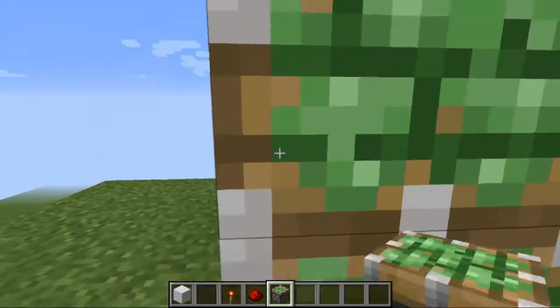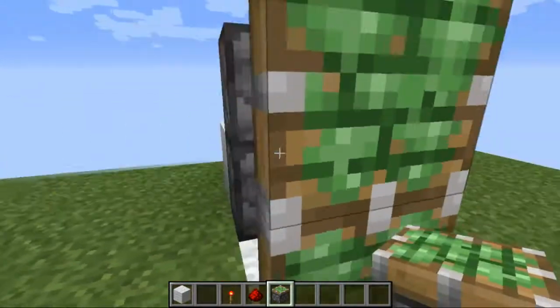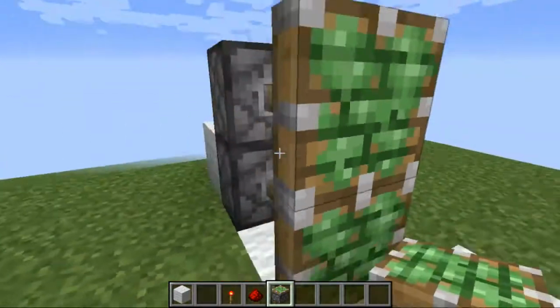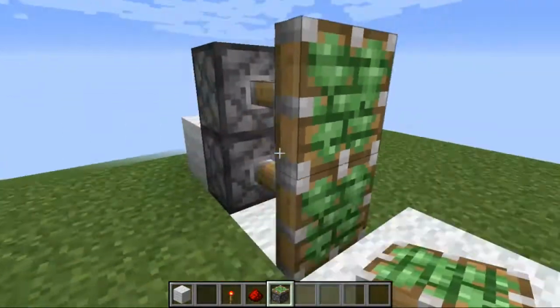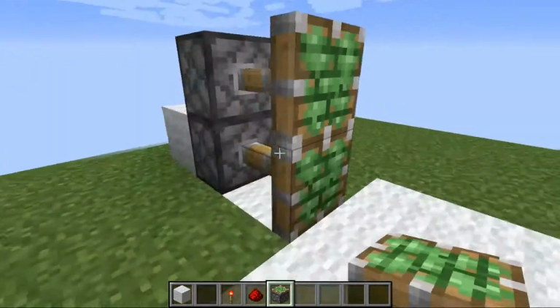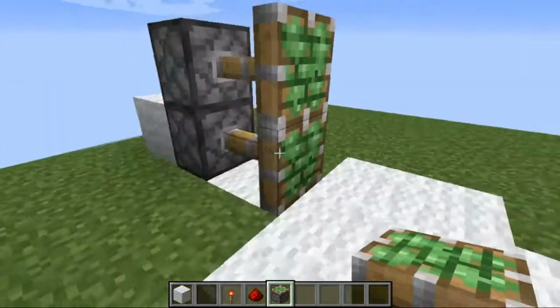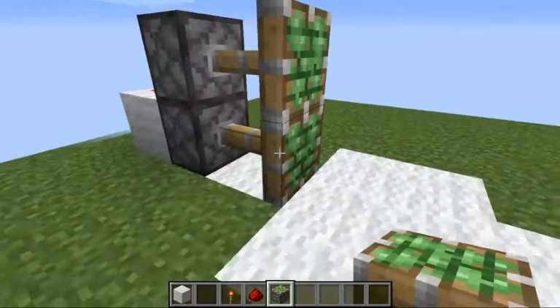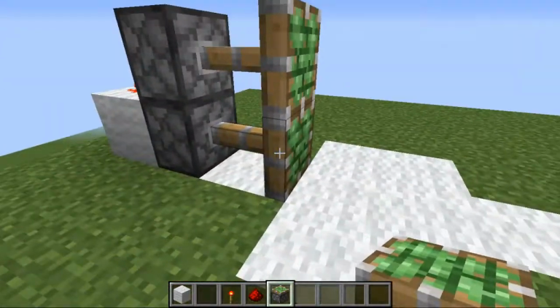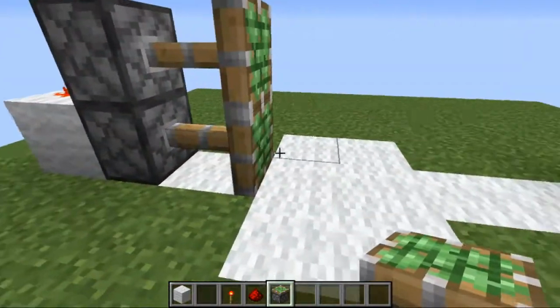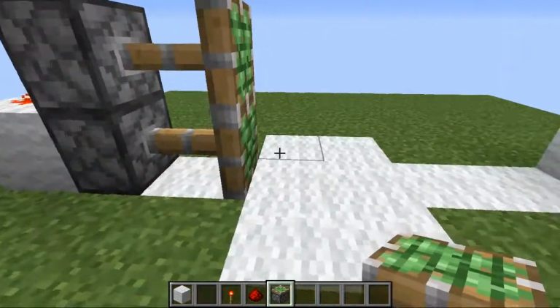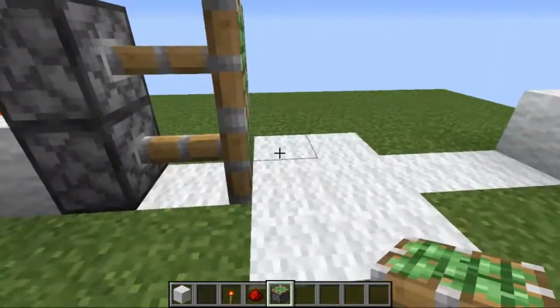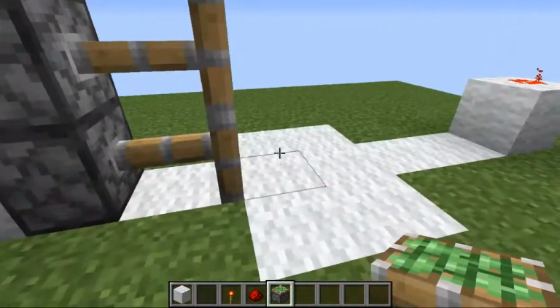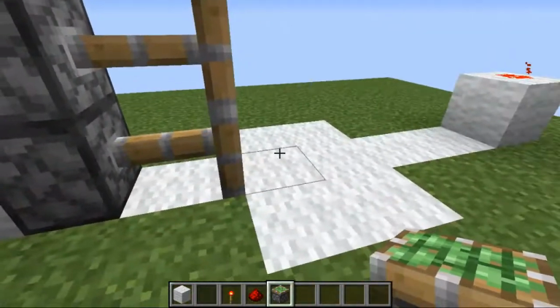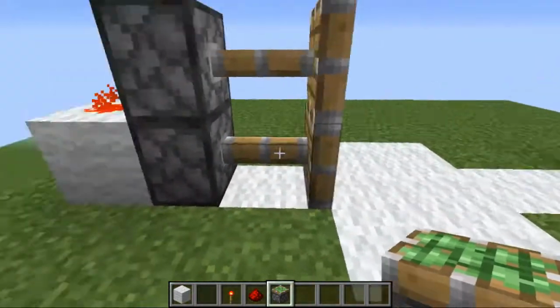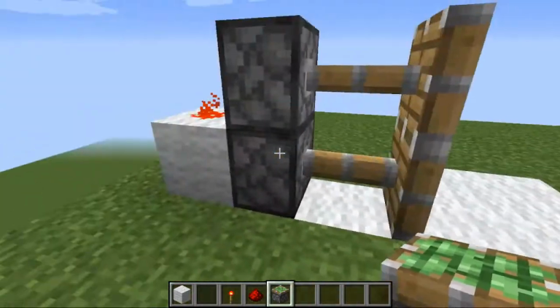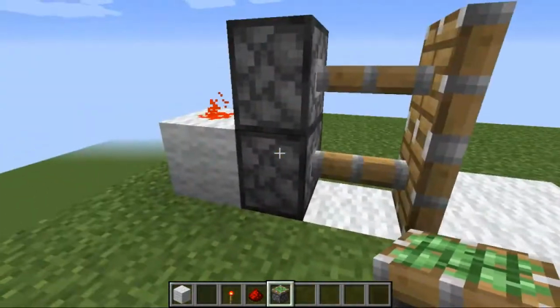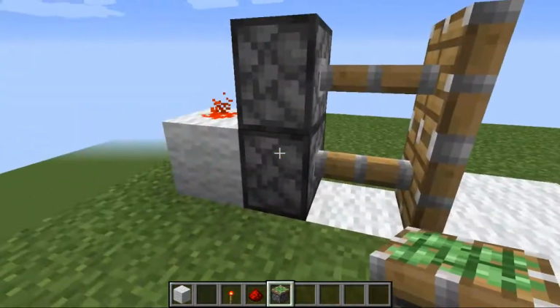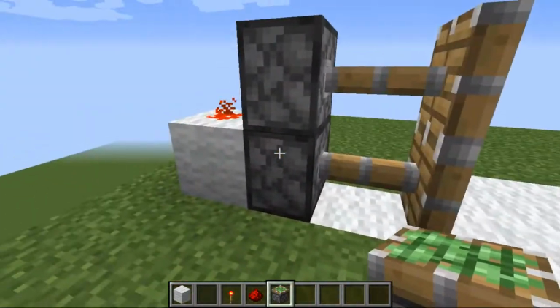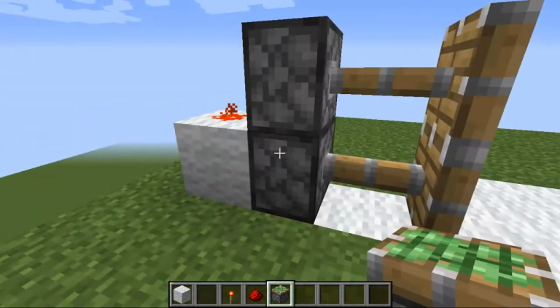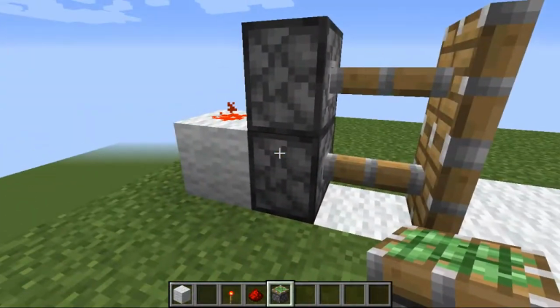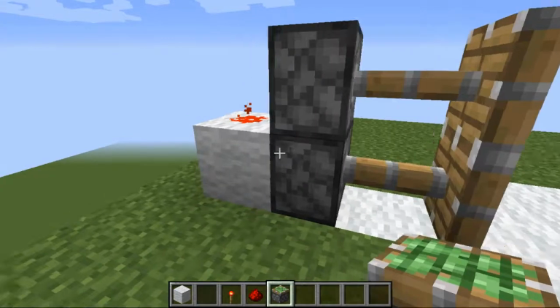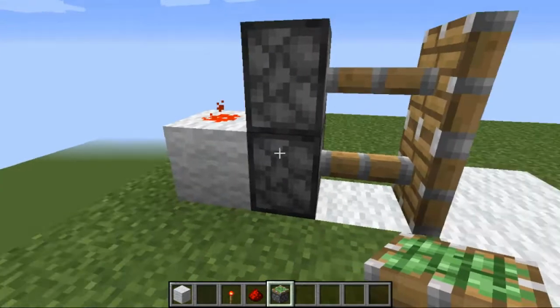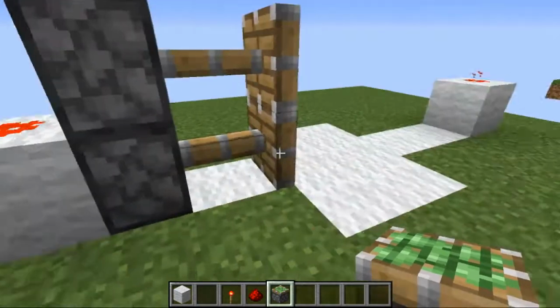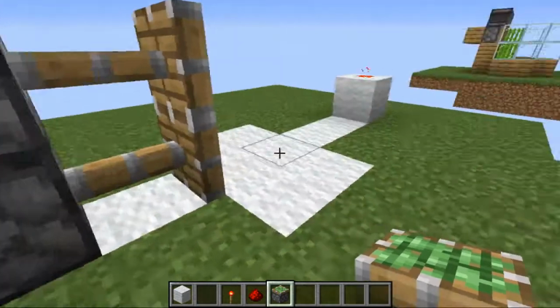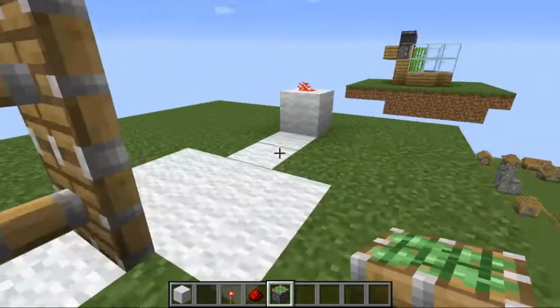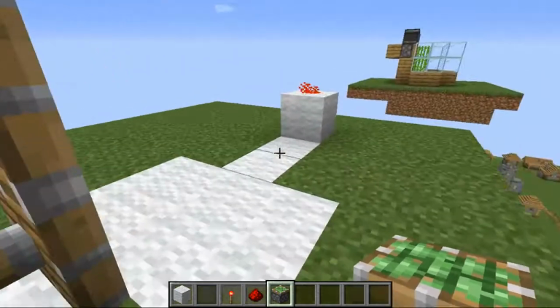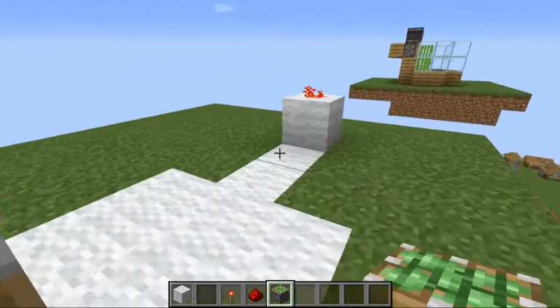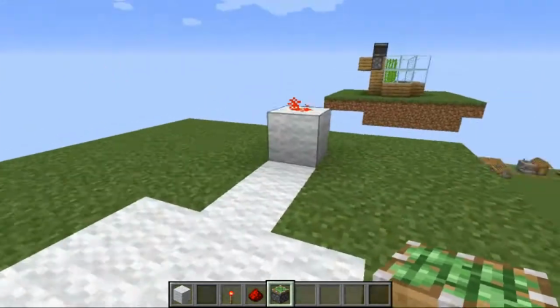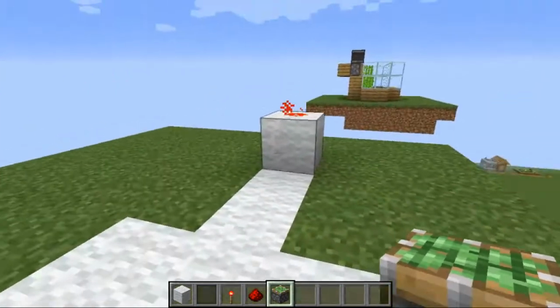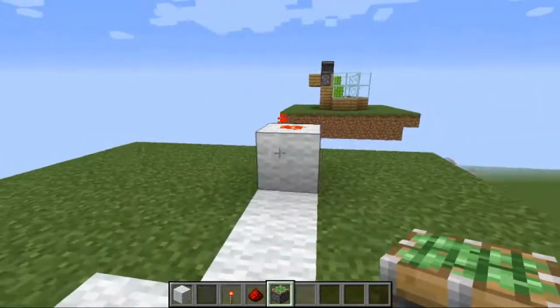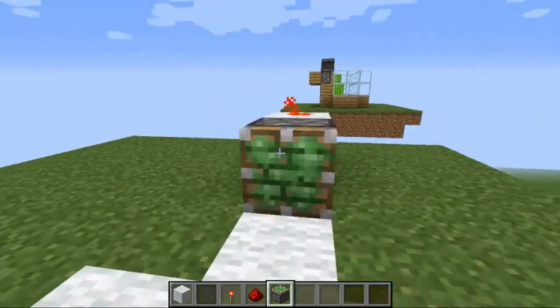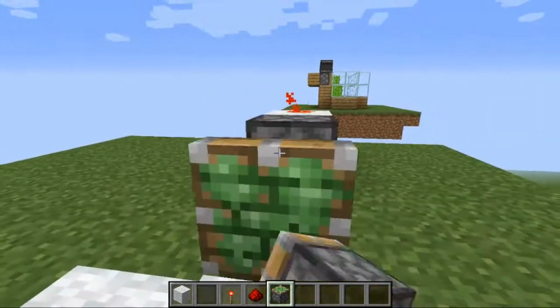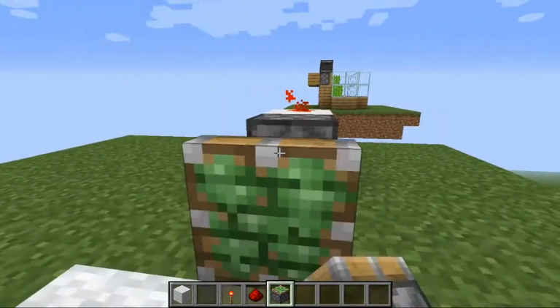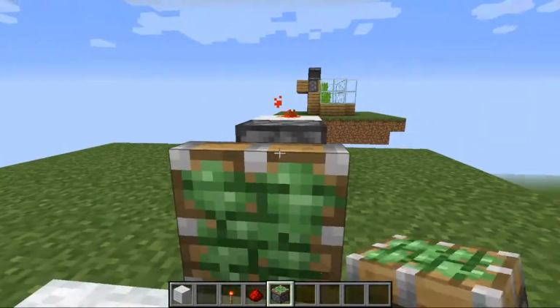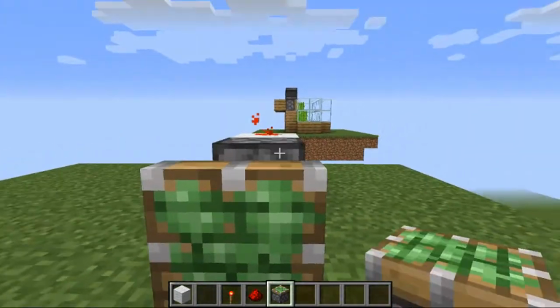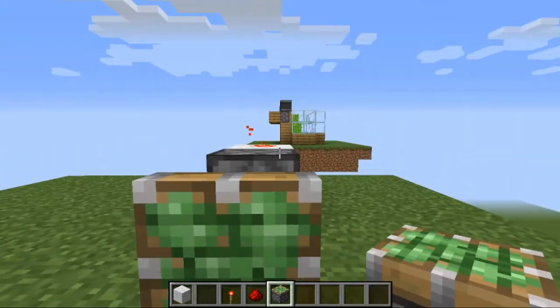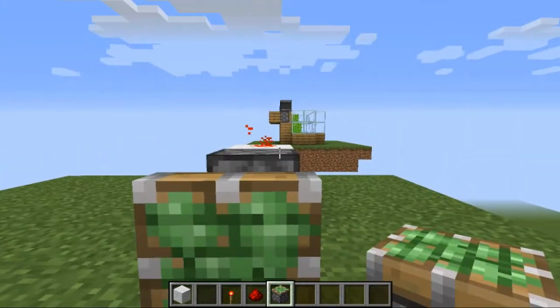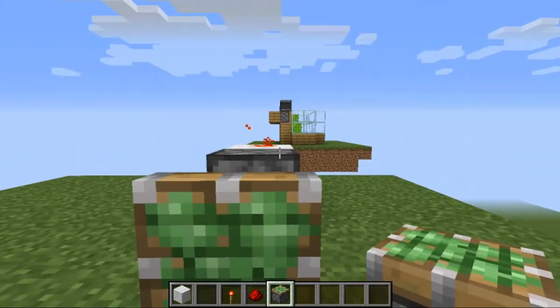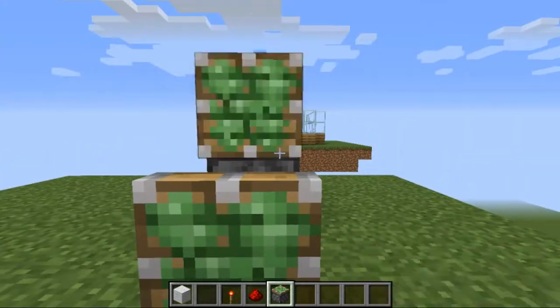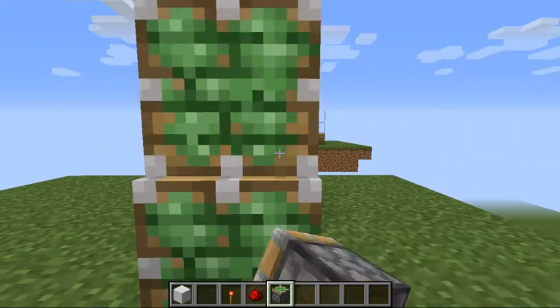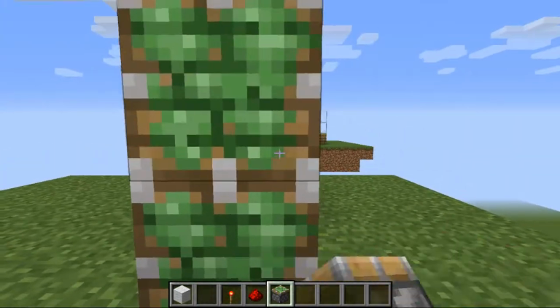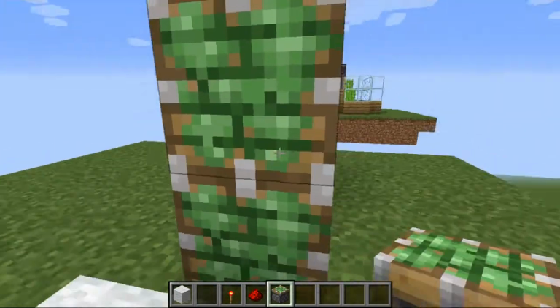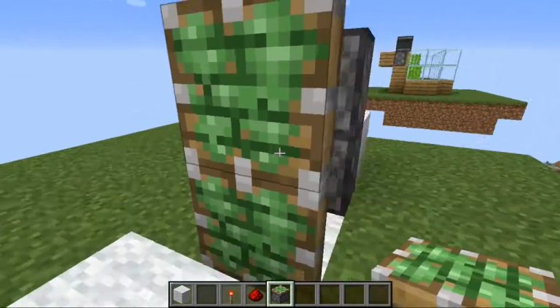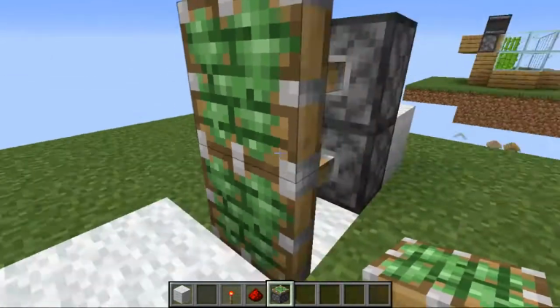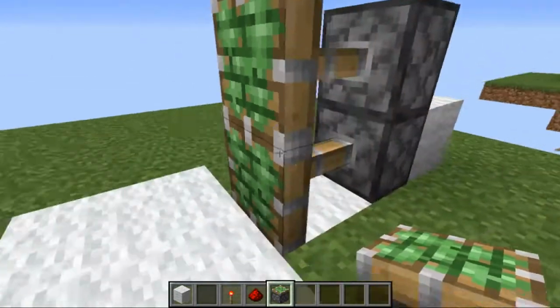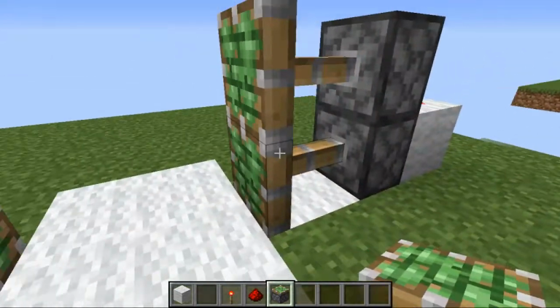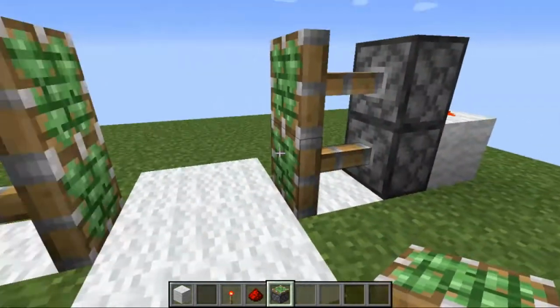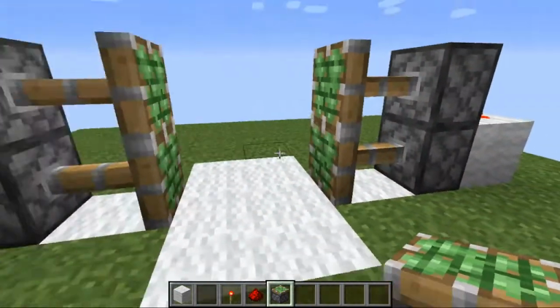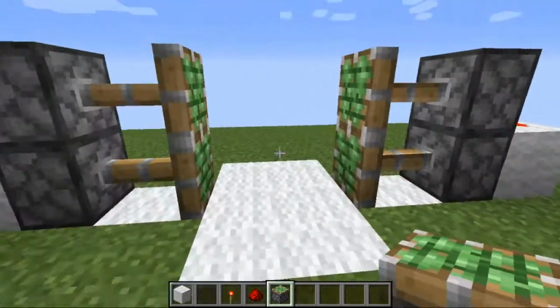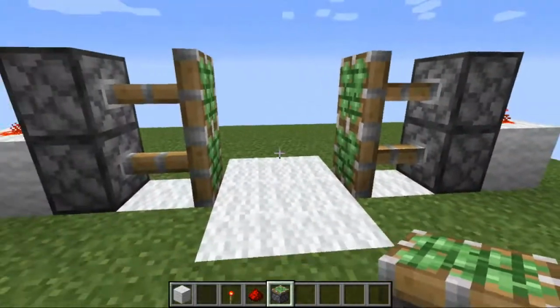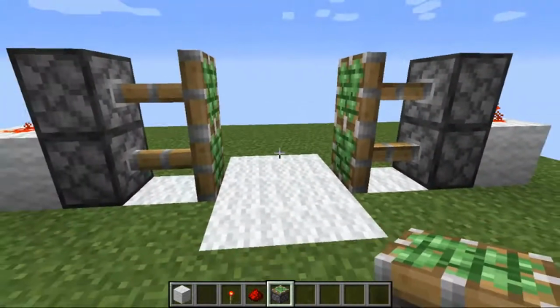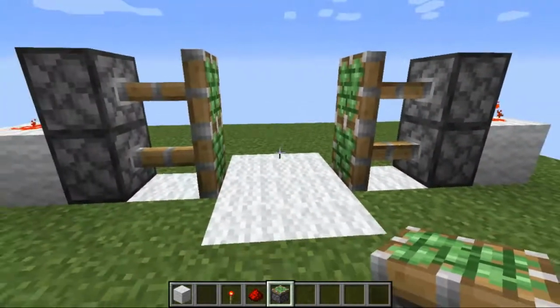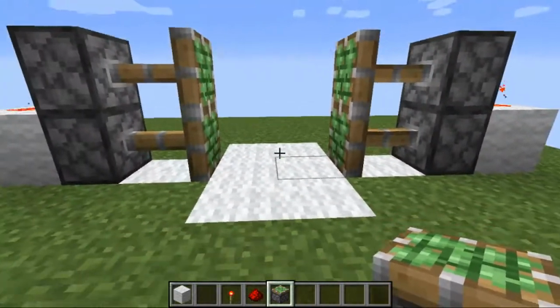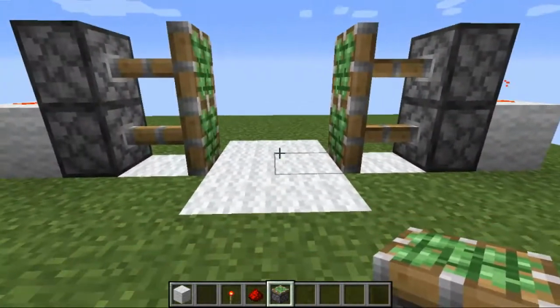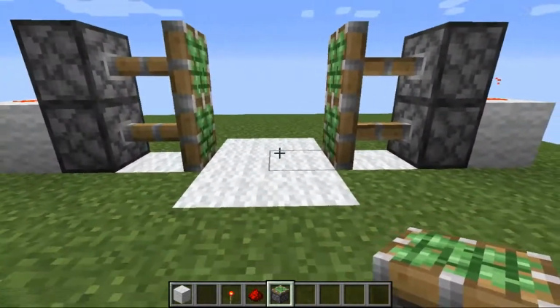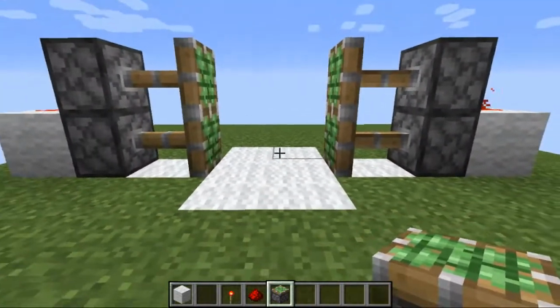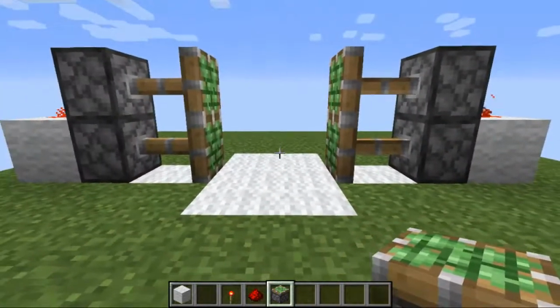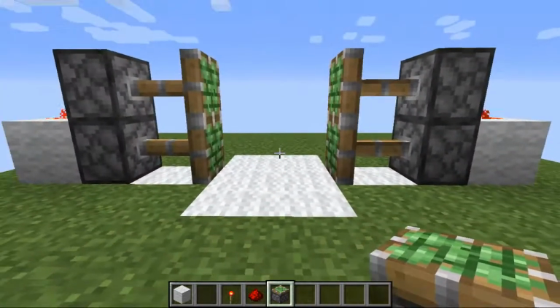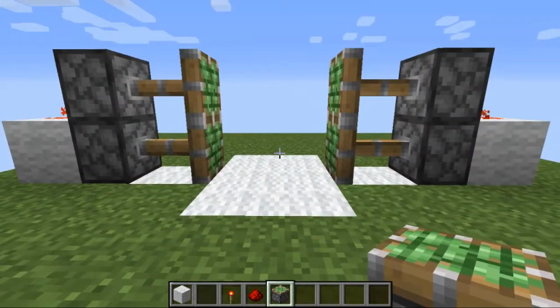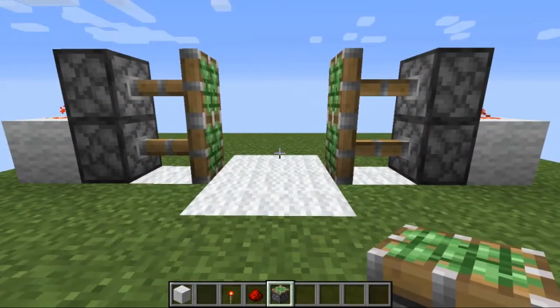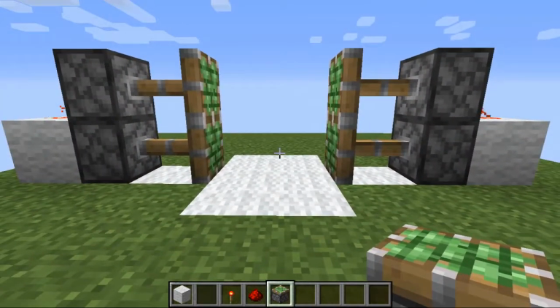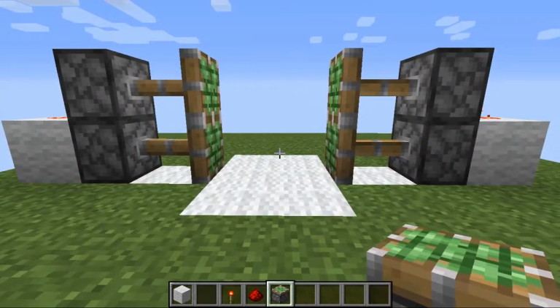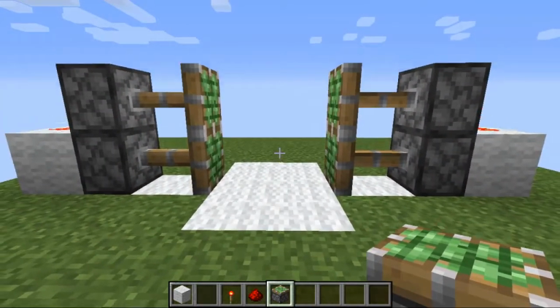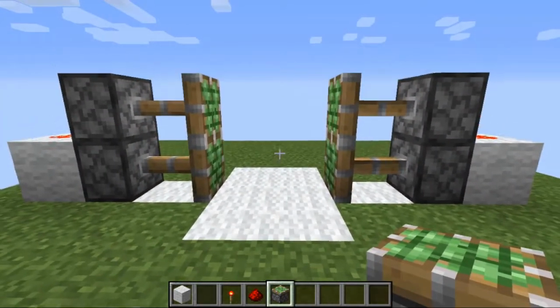Then take your sticky pistons and place them like so — they should both be extended. You should have something that looks like this now.